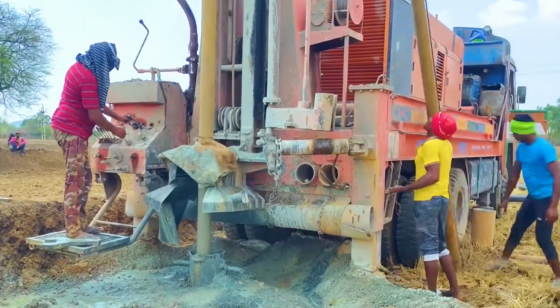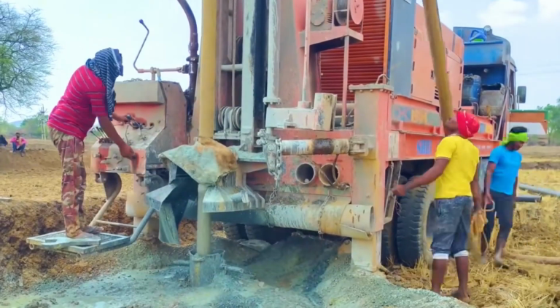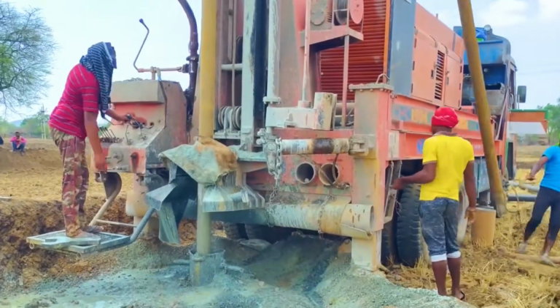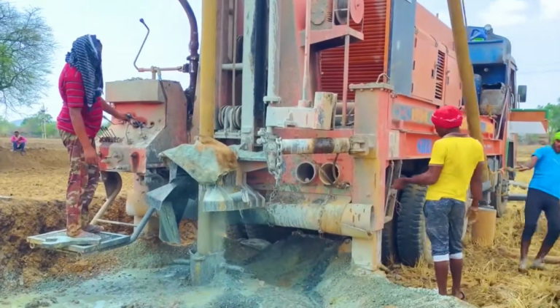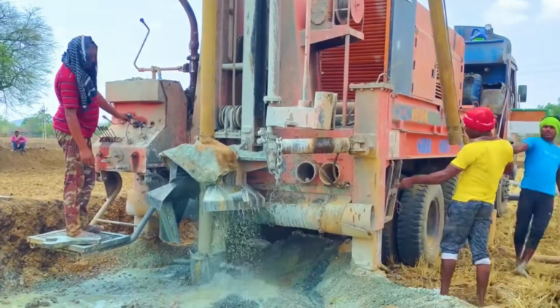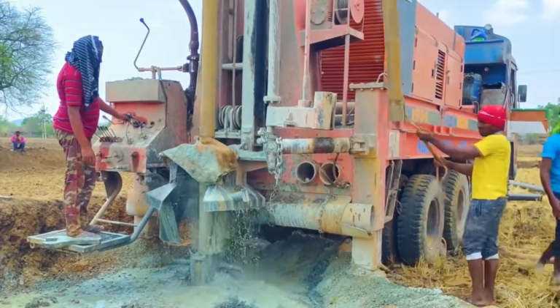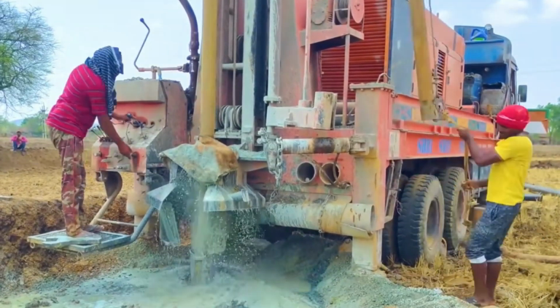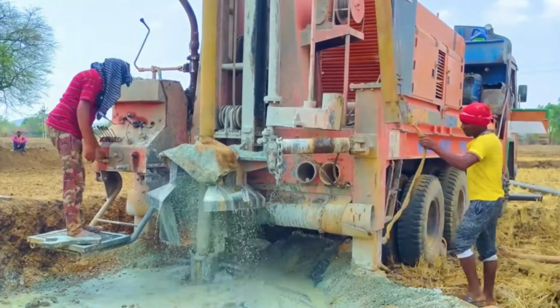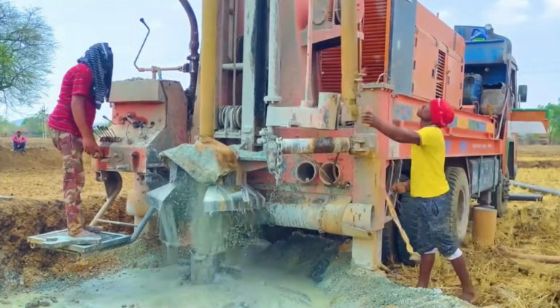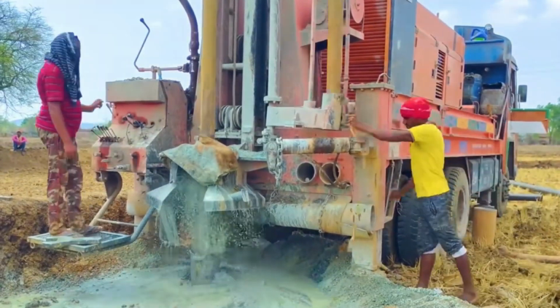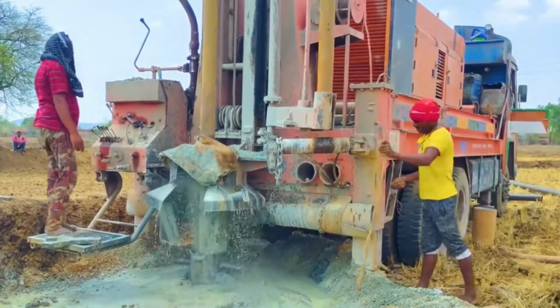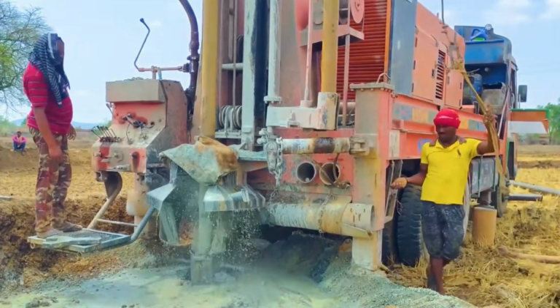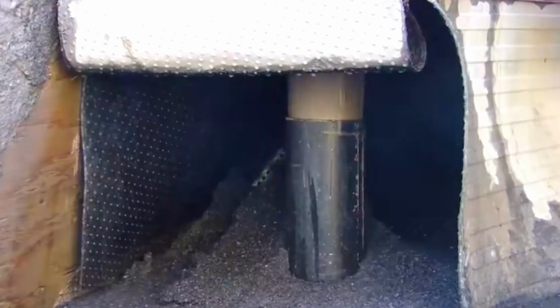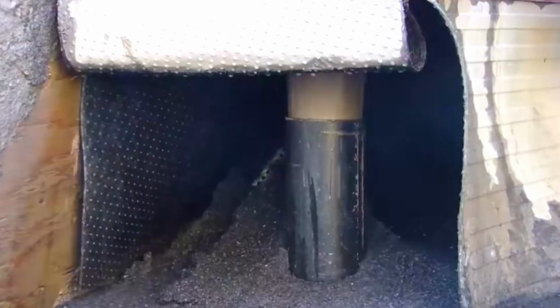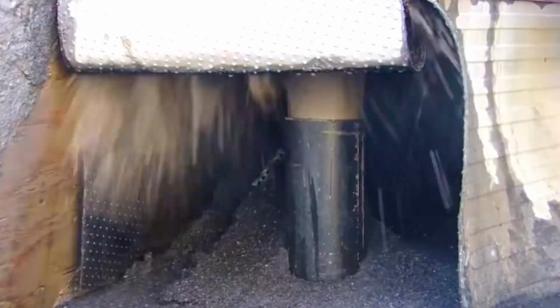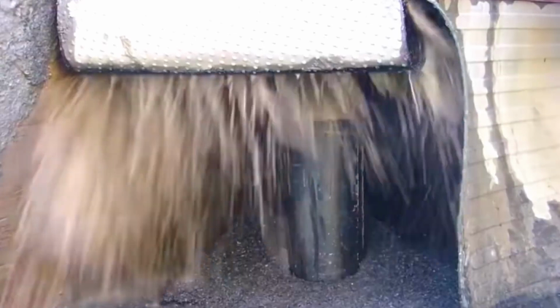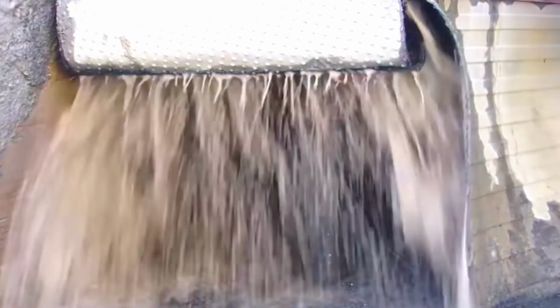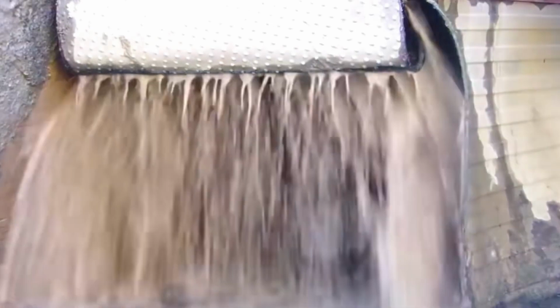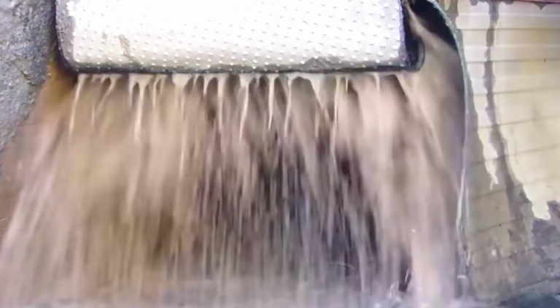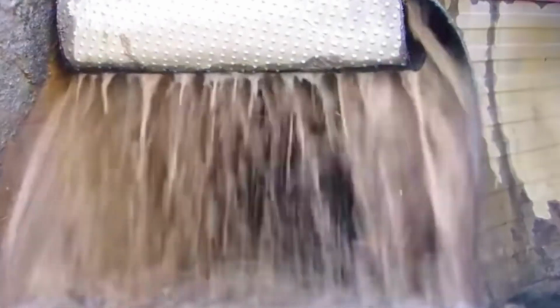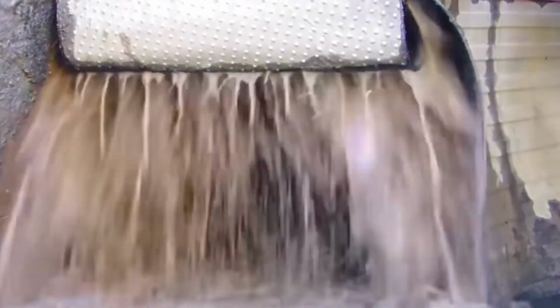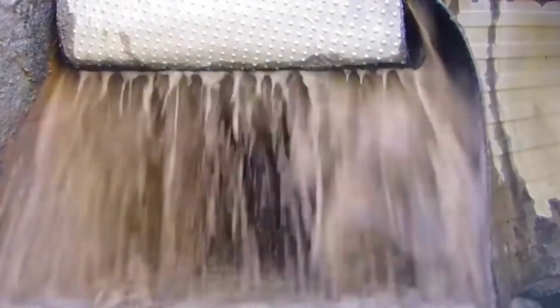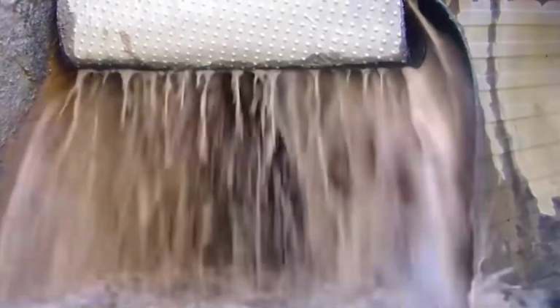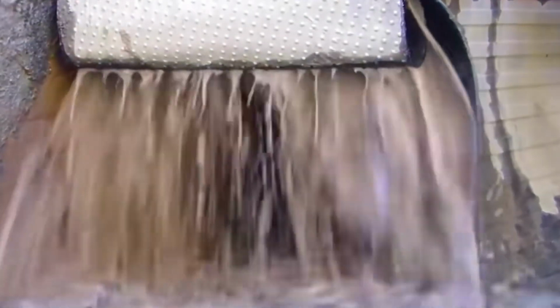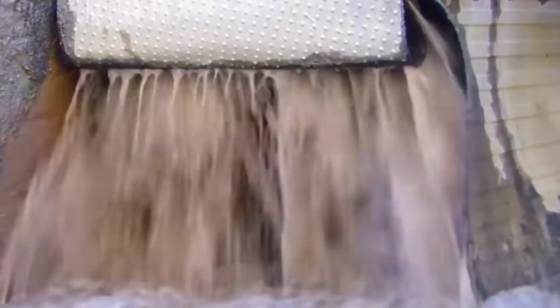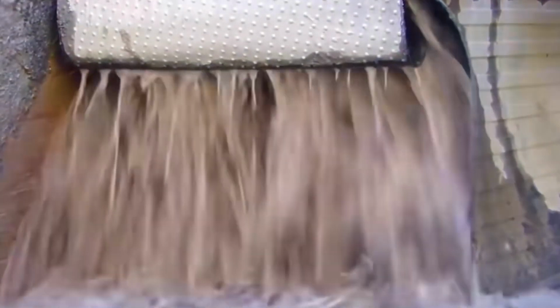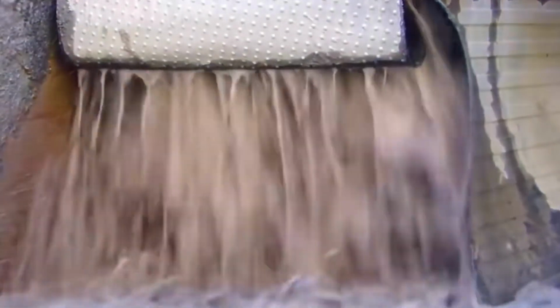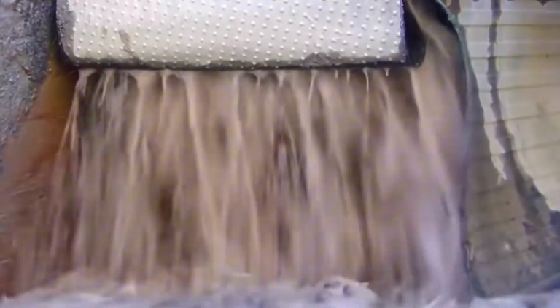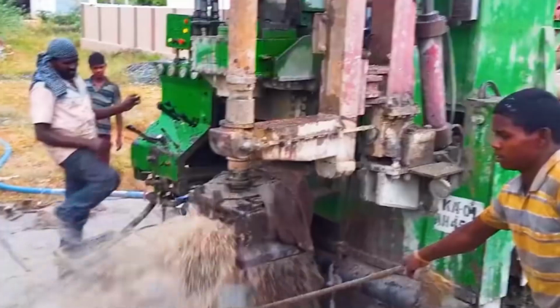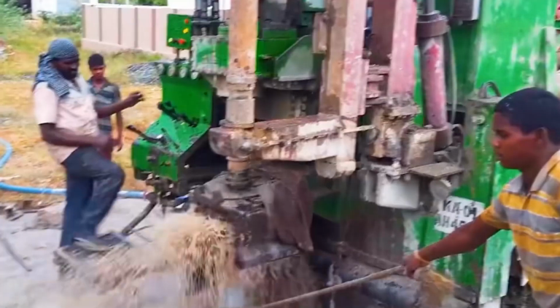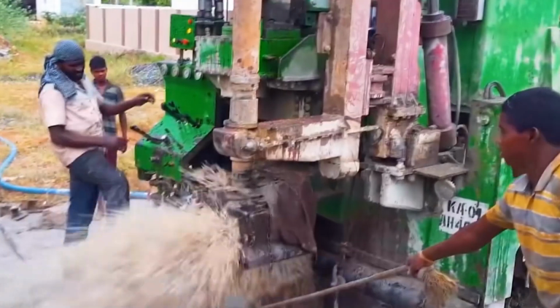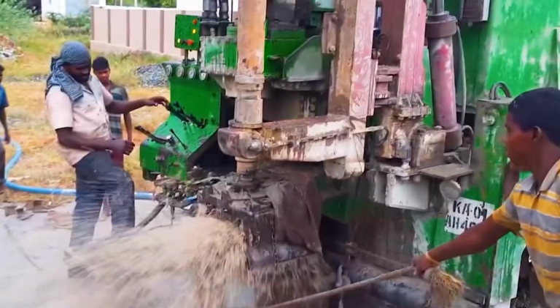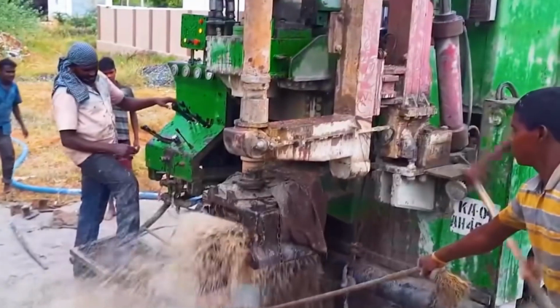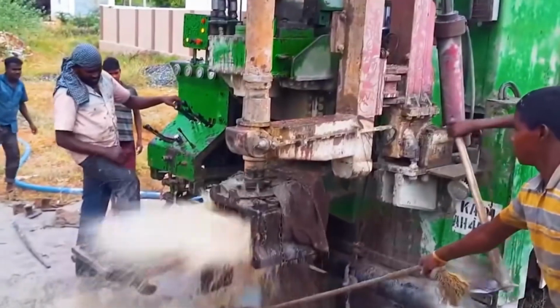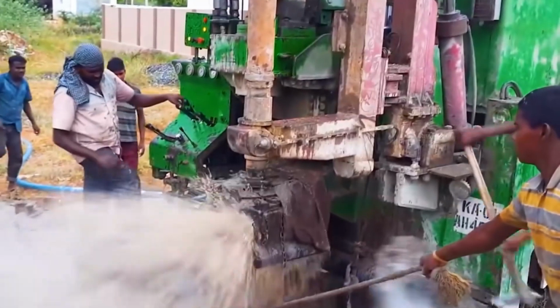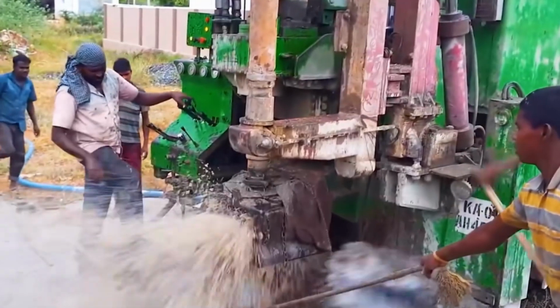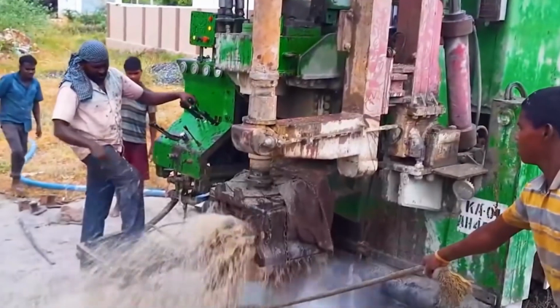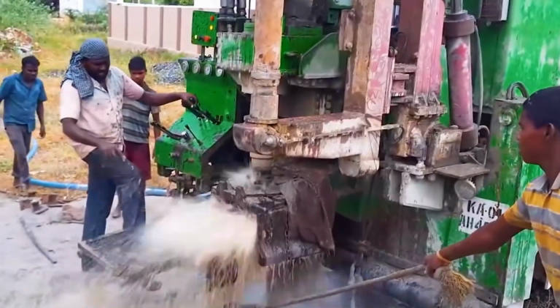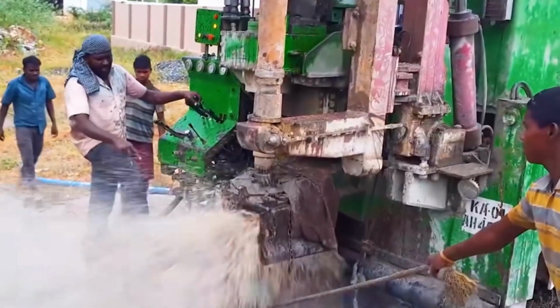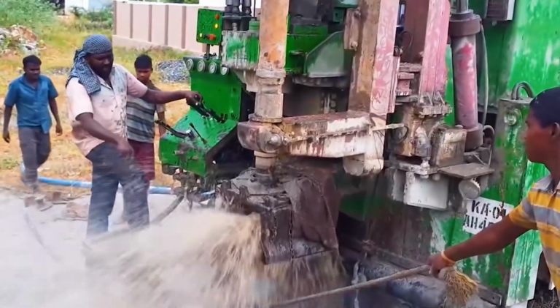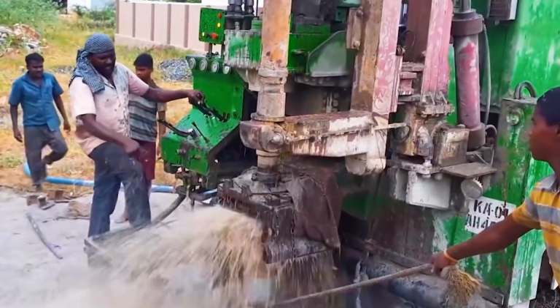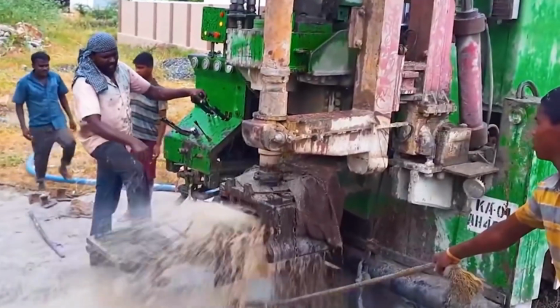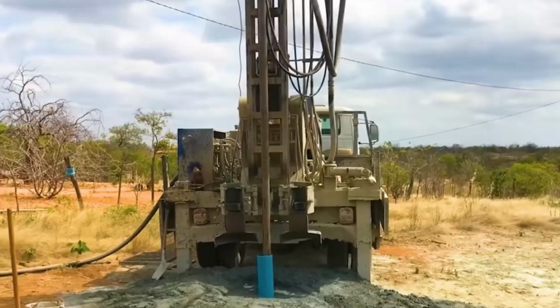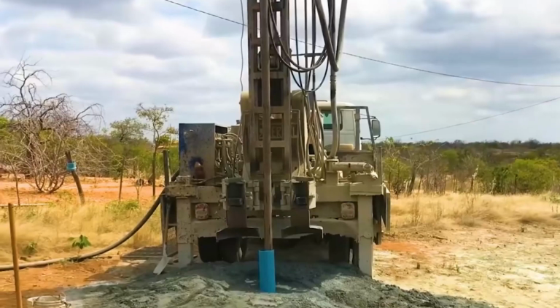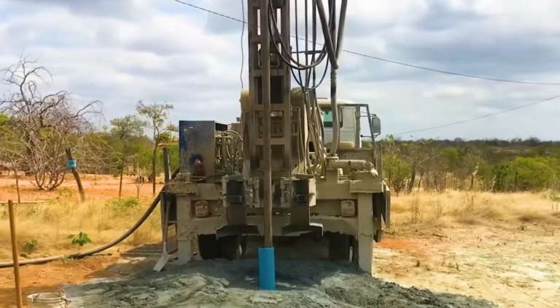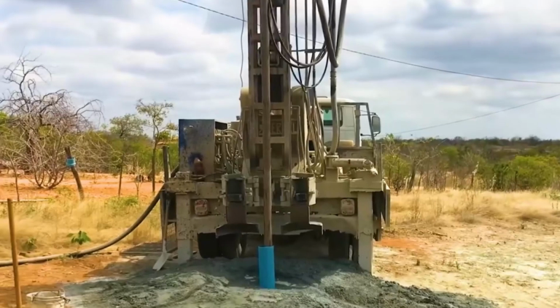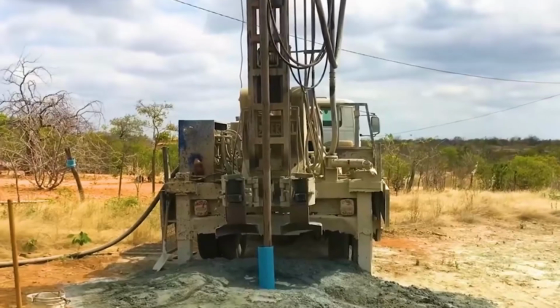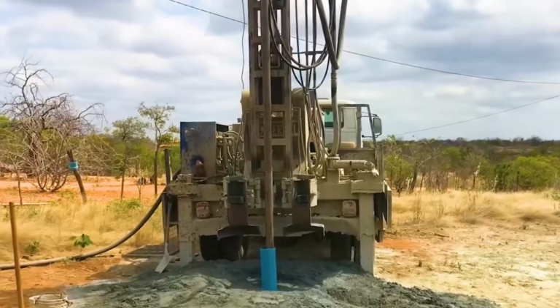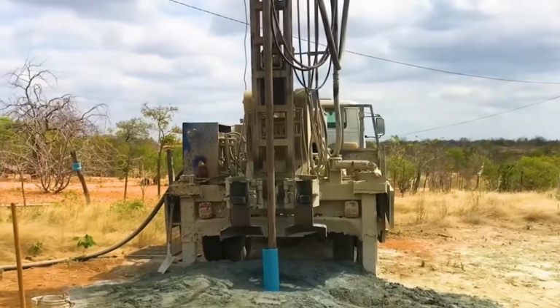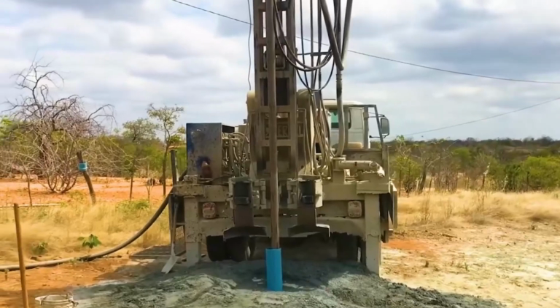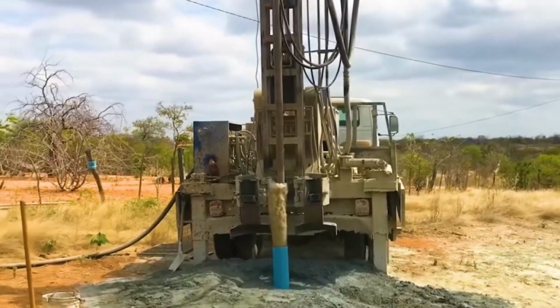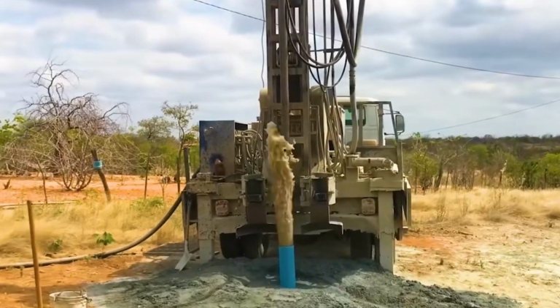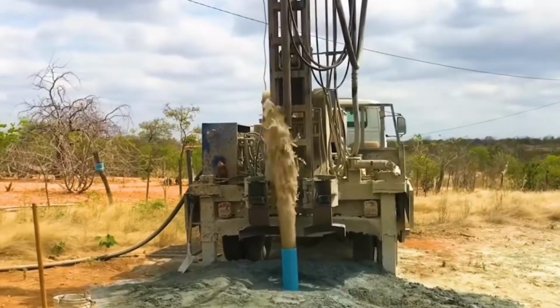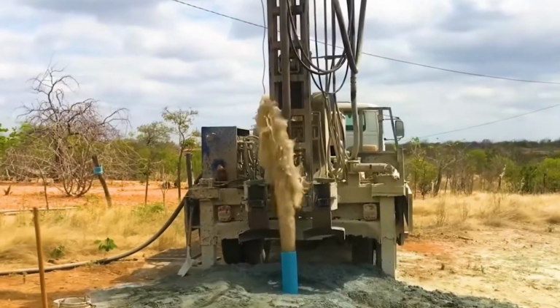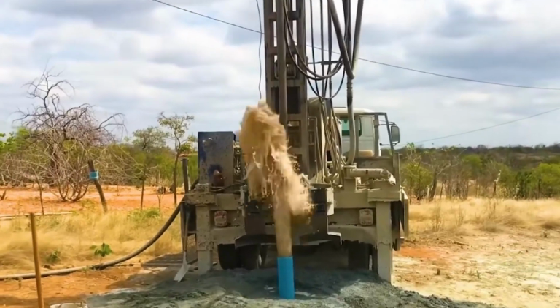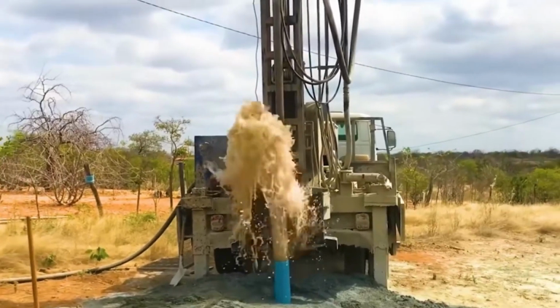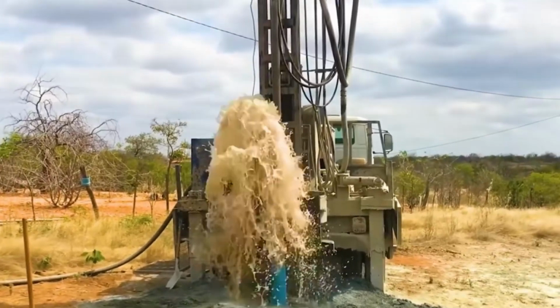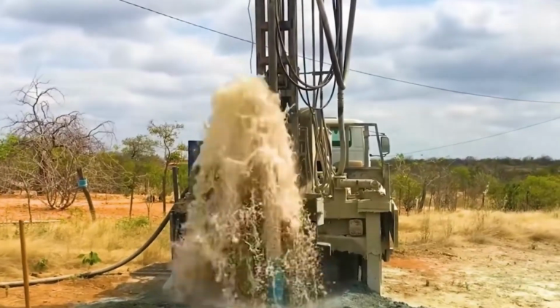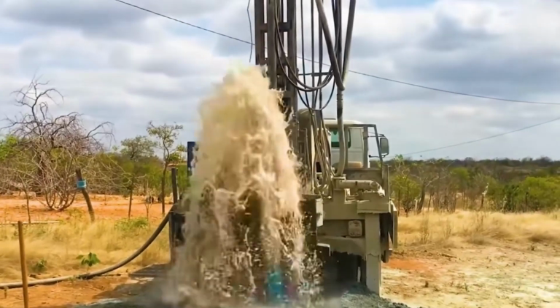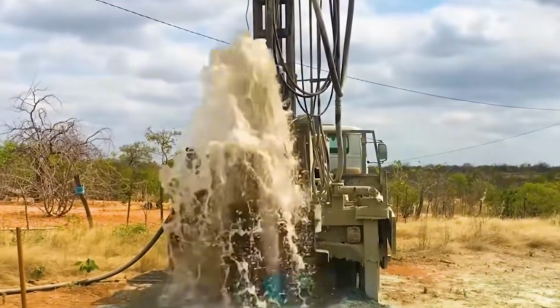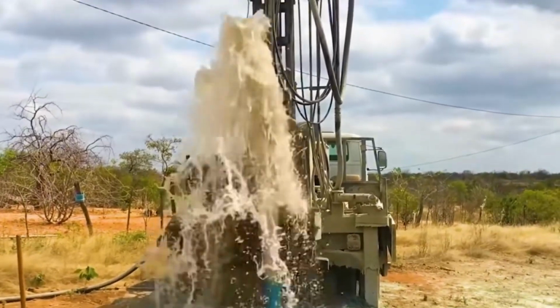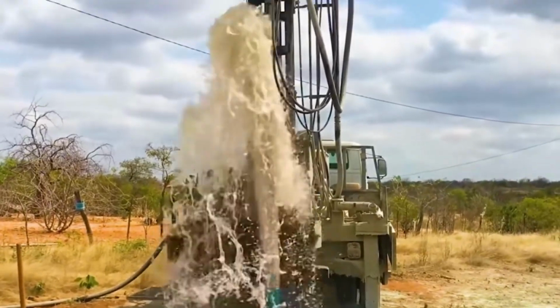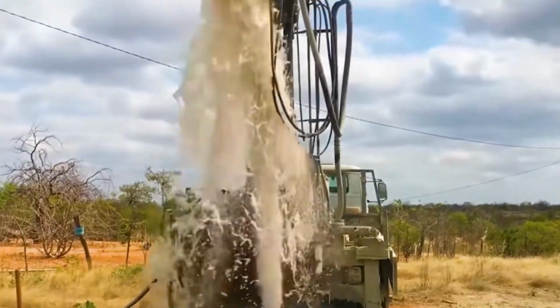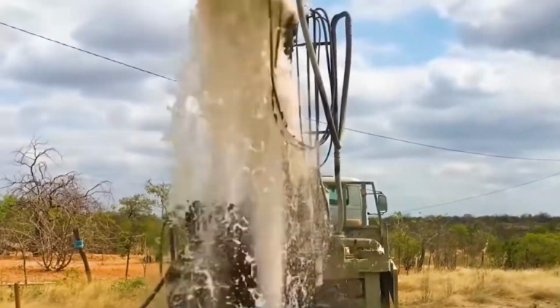Then the scene you see at the beginning will appear: a large amount of water will gush up from the ground due to the pressure difference. So, do you understand now?